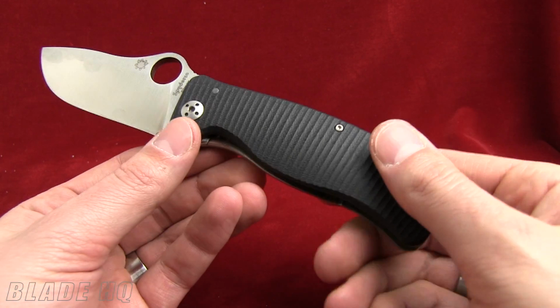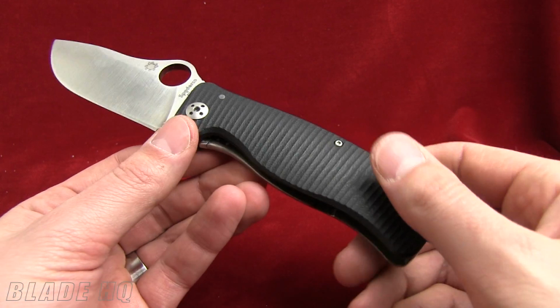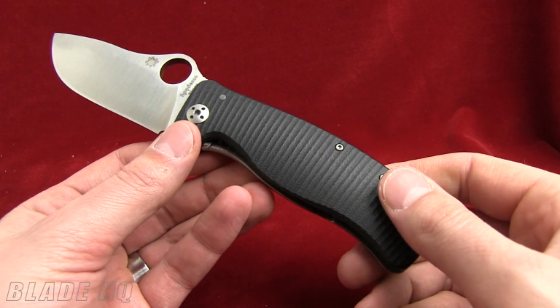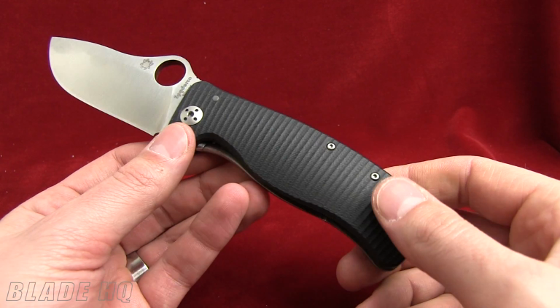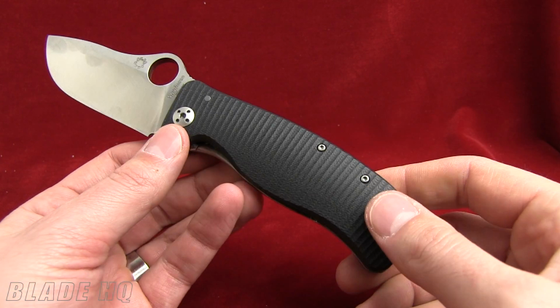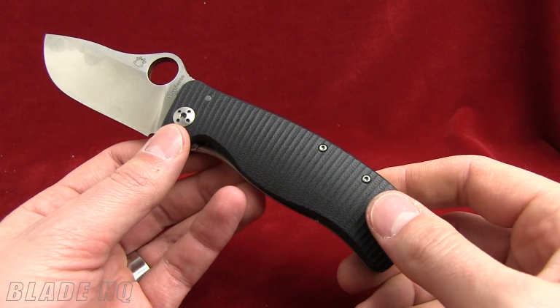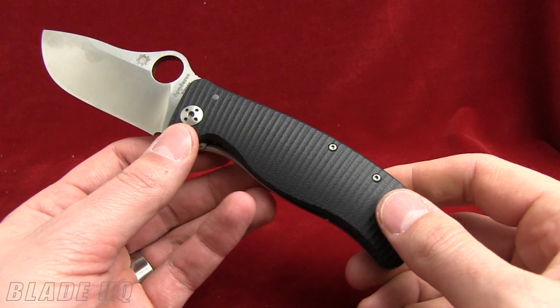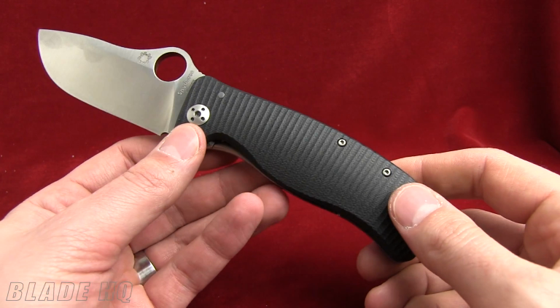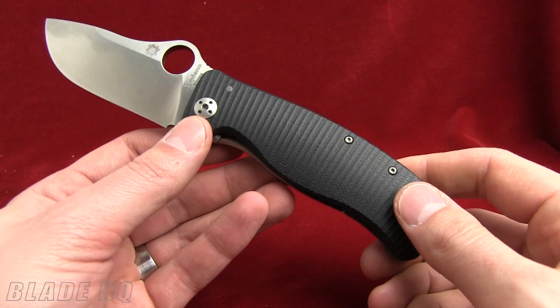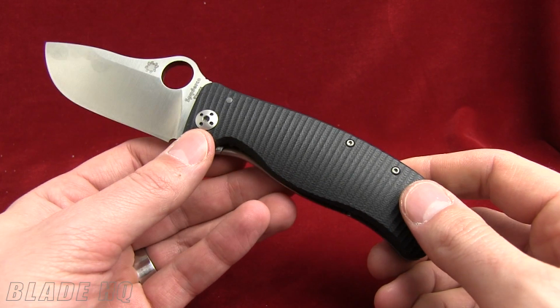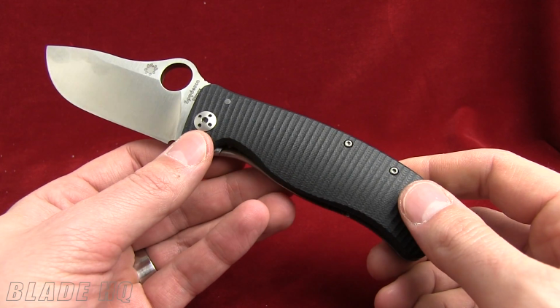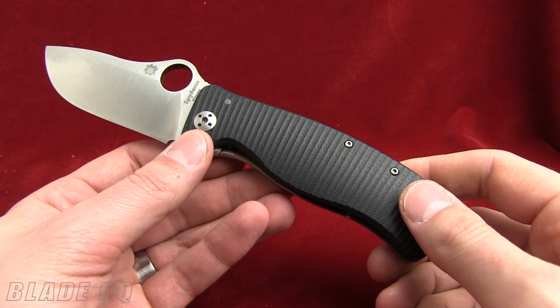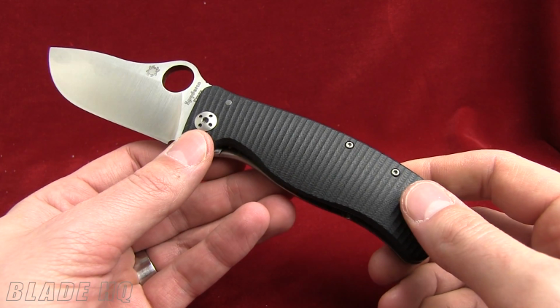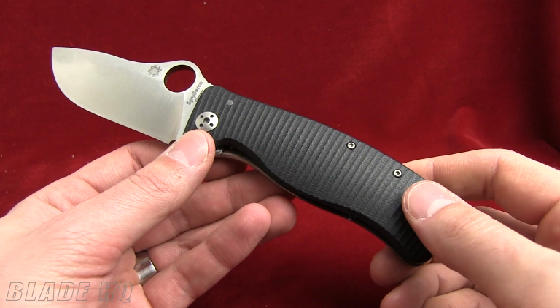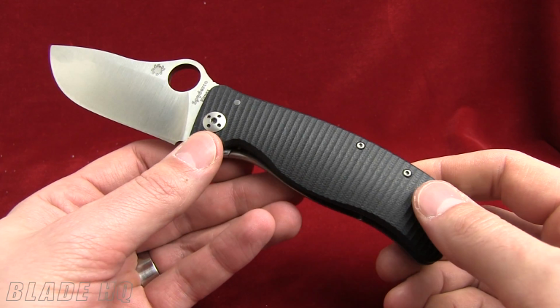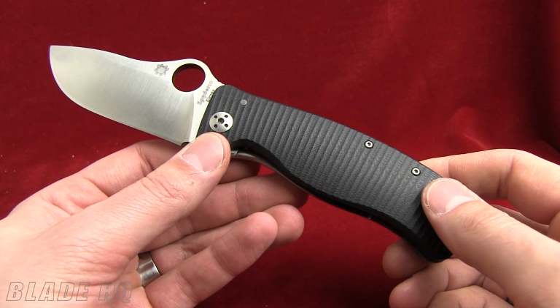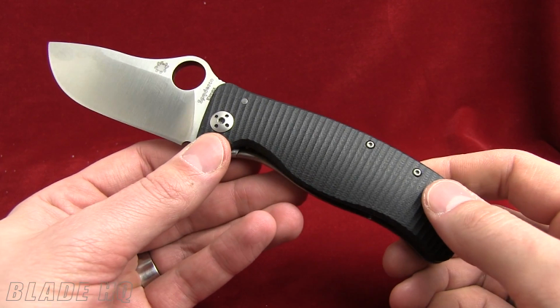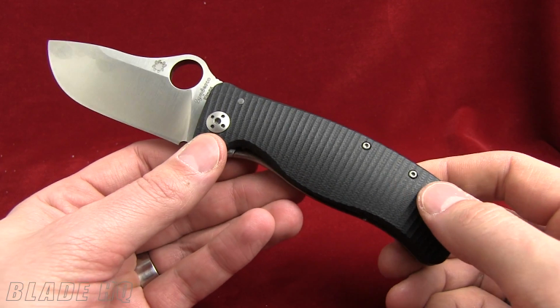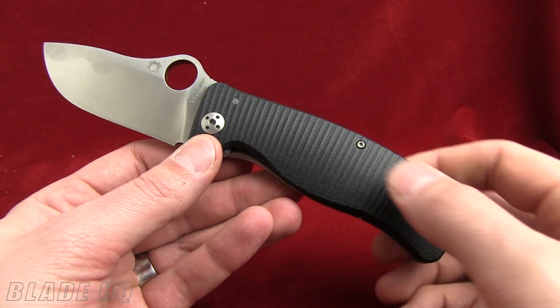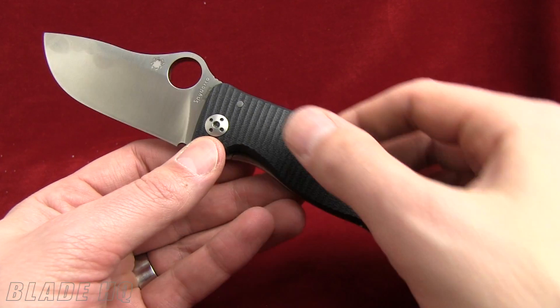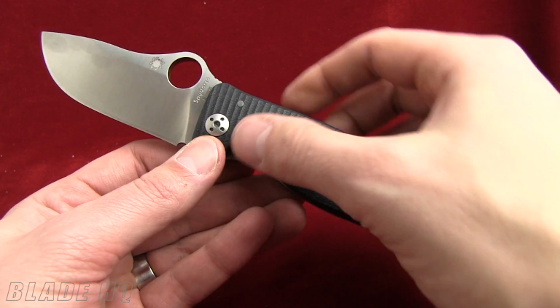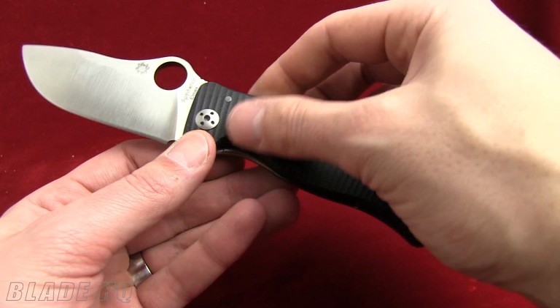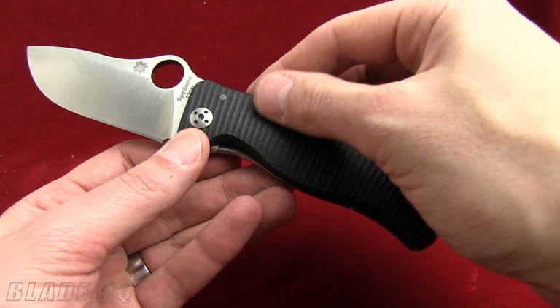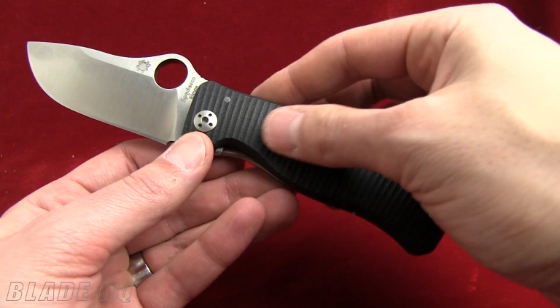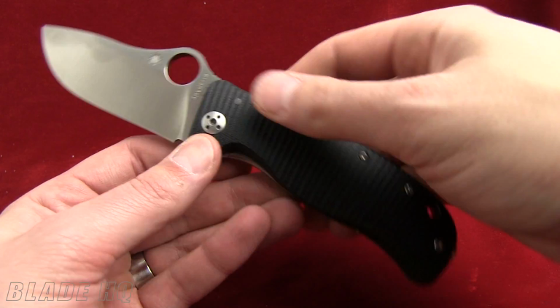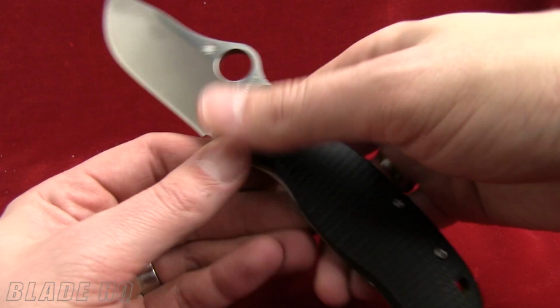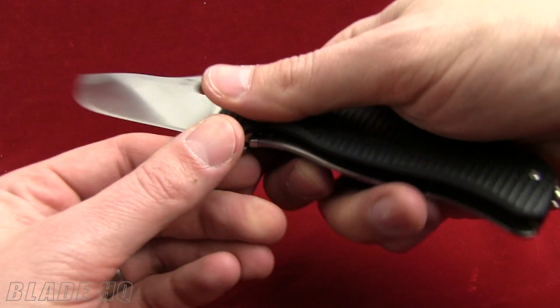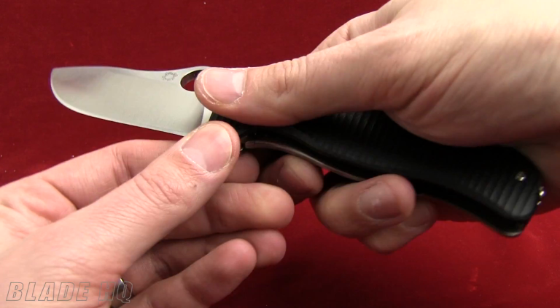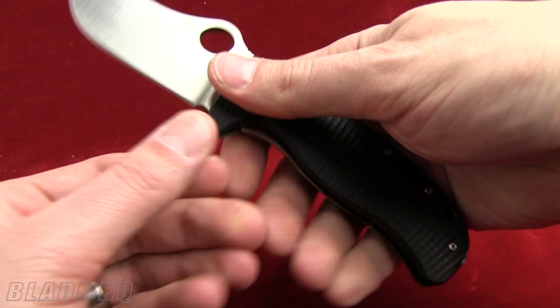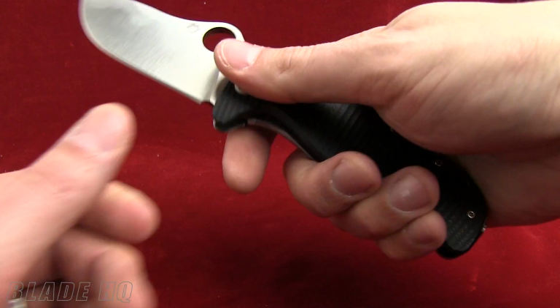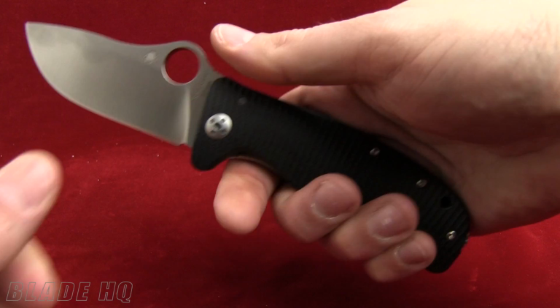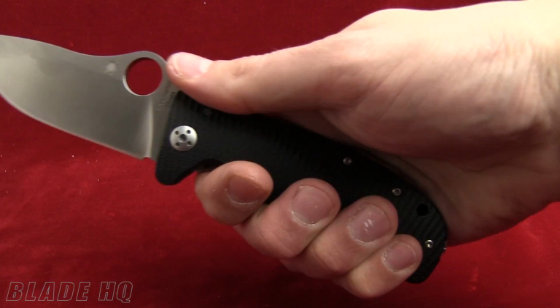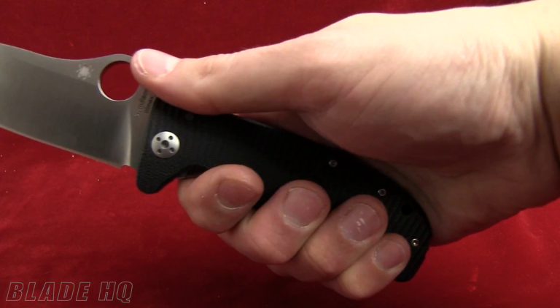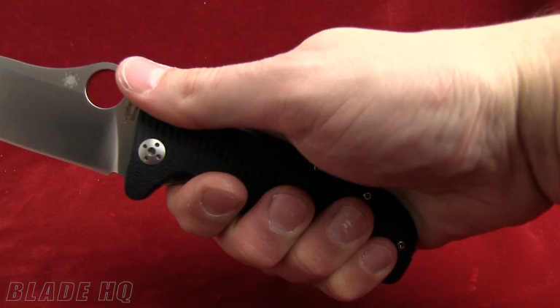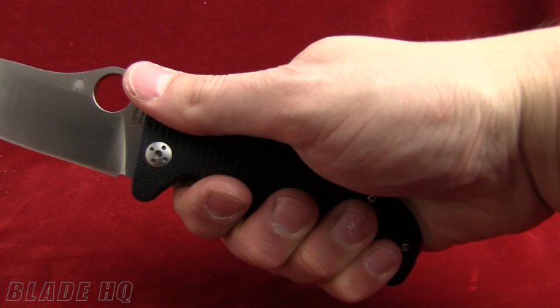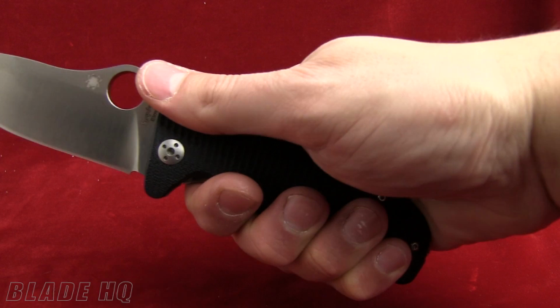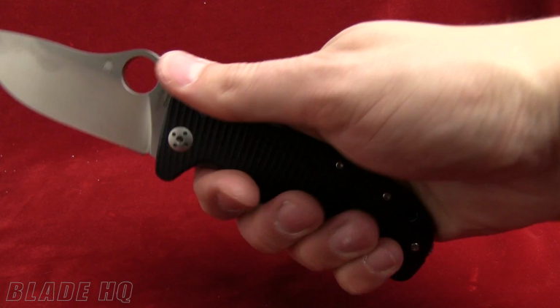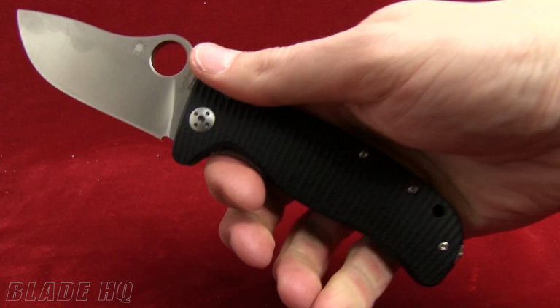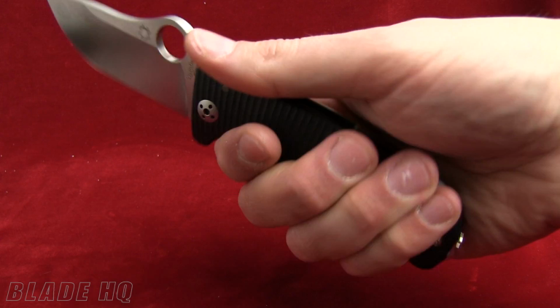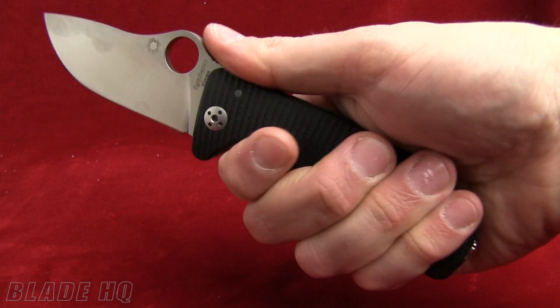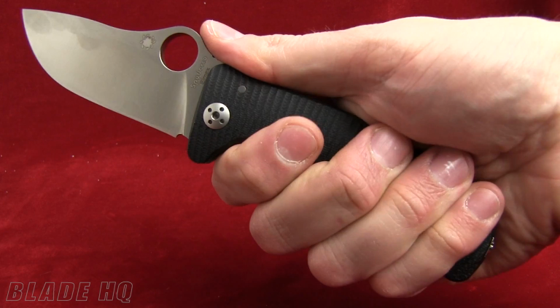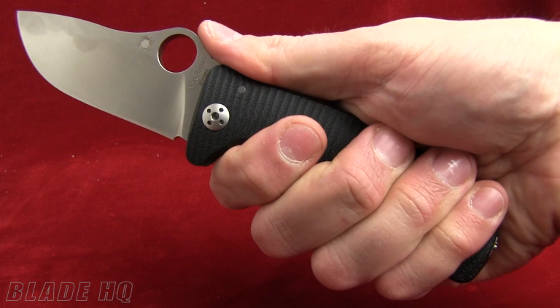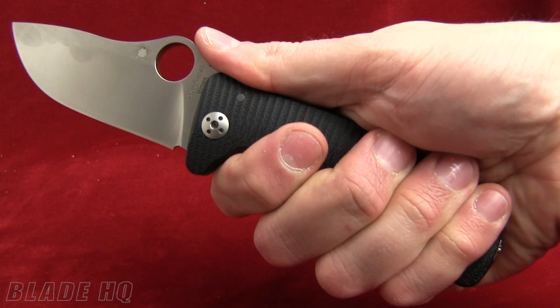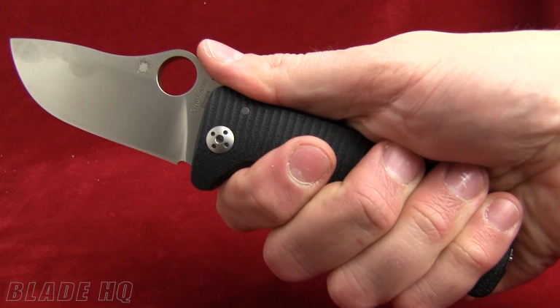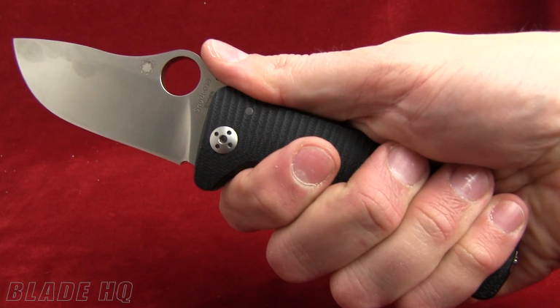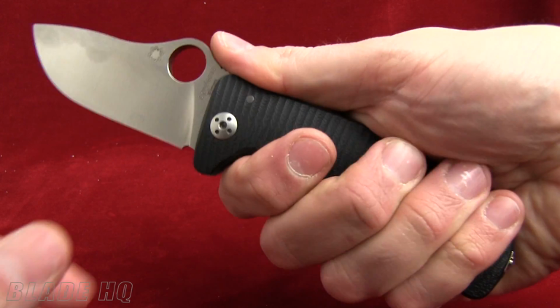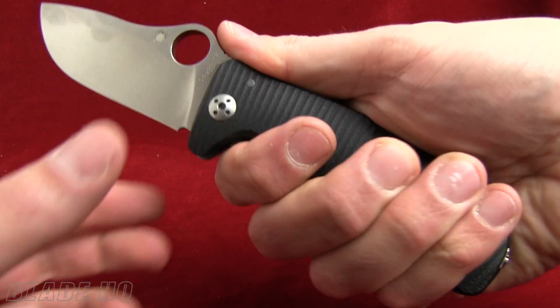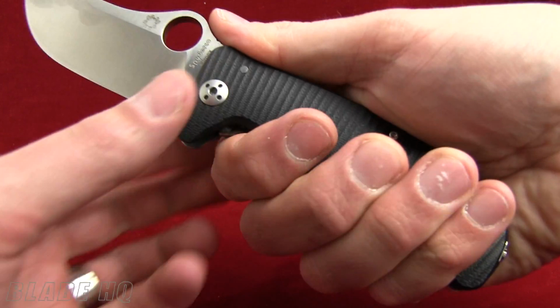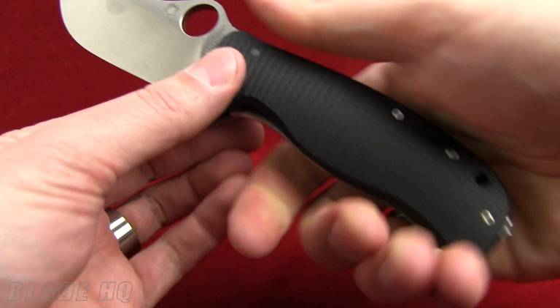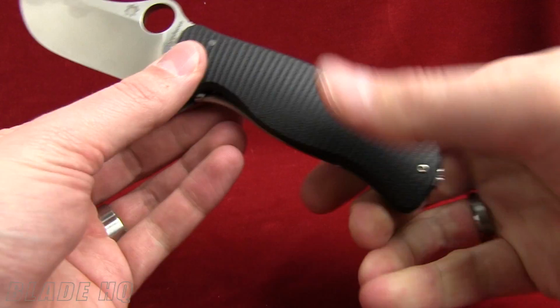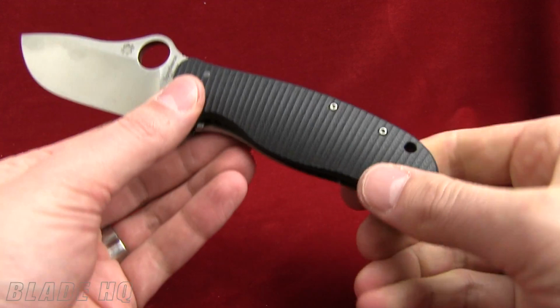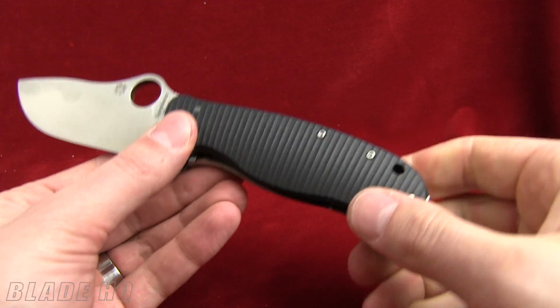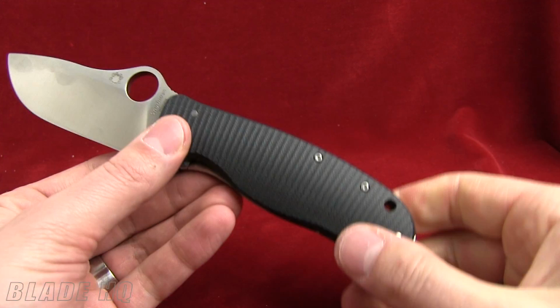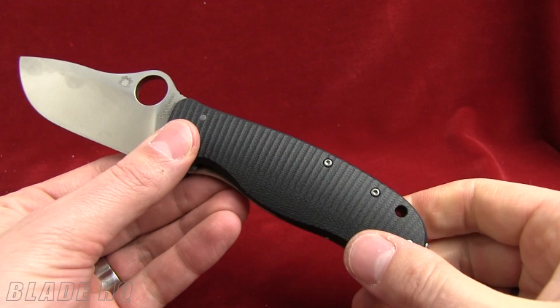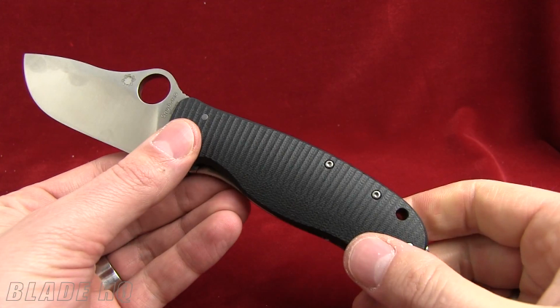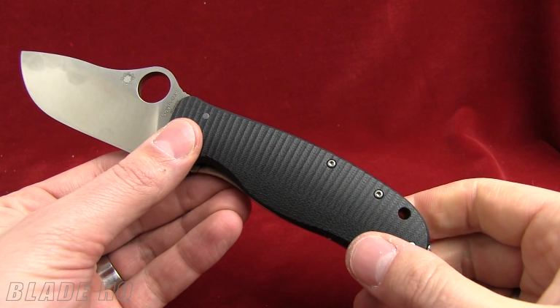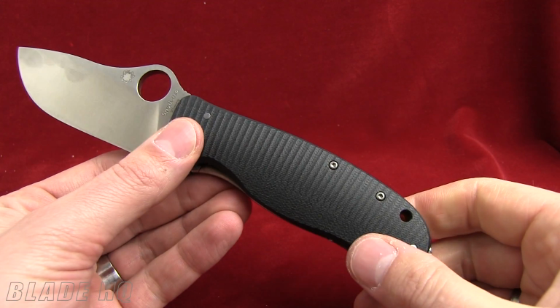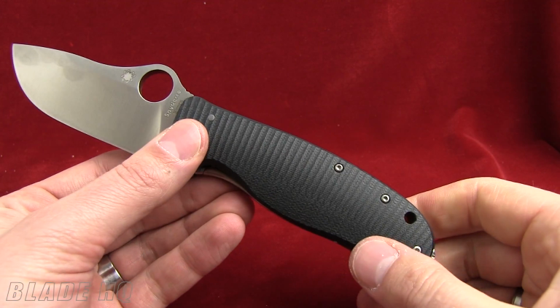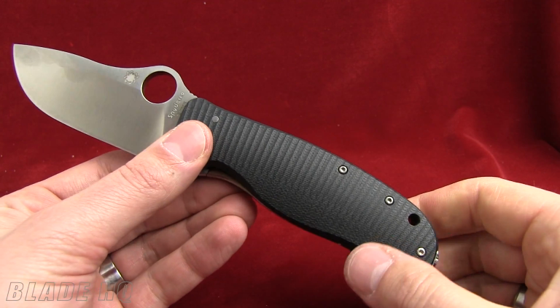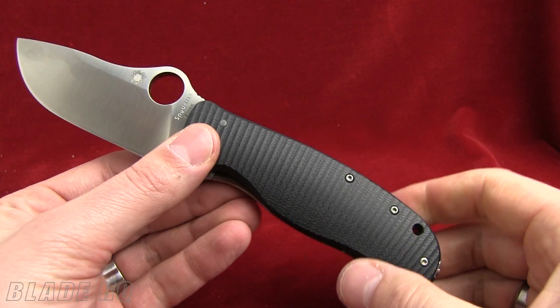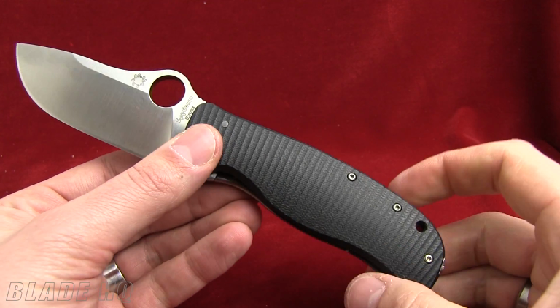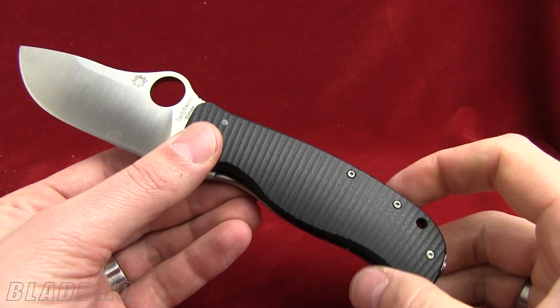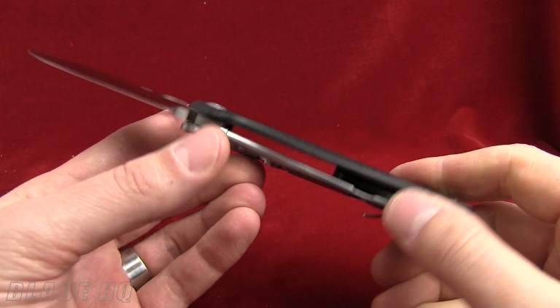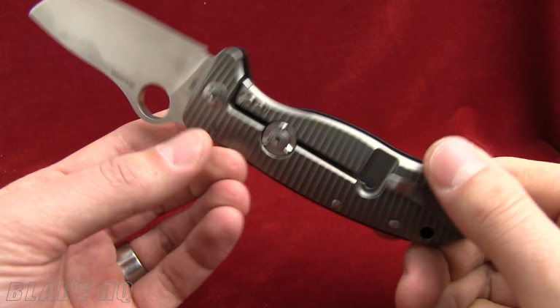The back is made out of 6AL4V titanium. Both sides of the handle are CNC machined. They have these nice grooves, really good texture. Also very aesthetically pleasing.